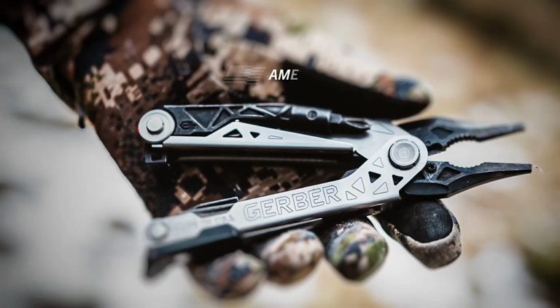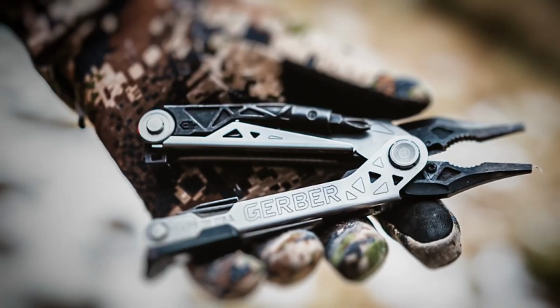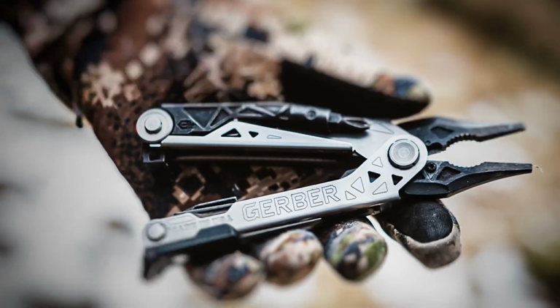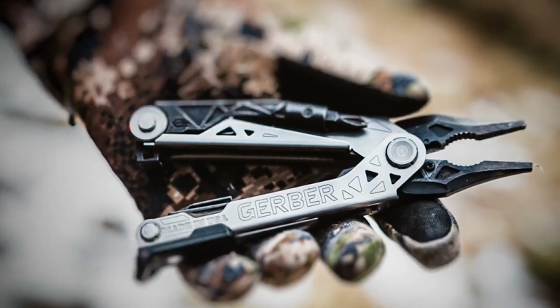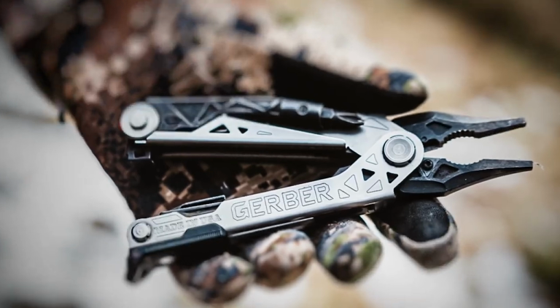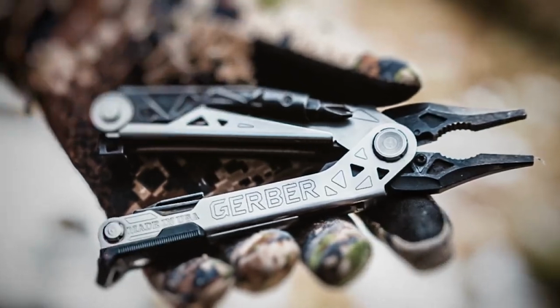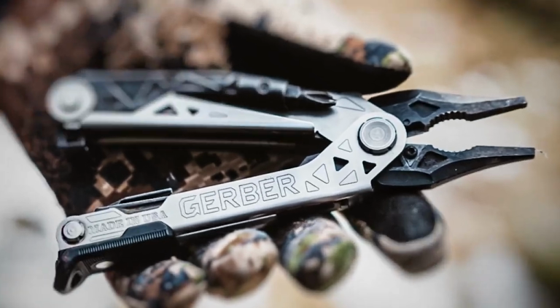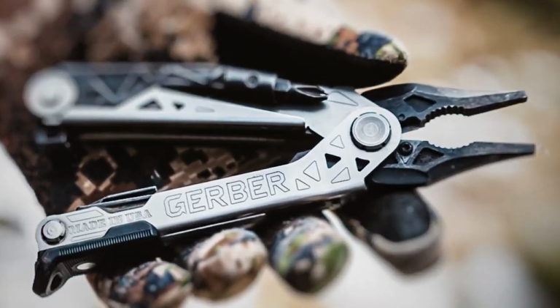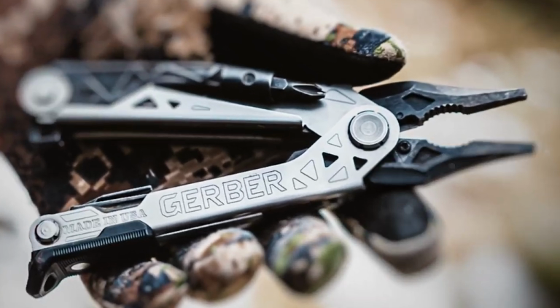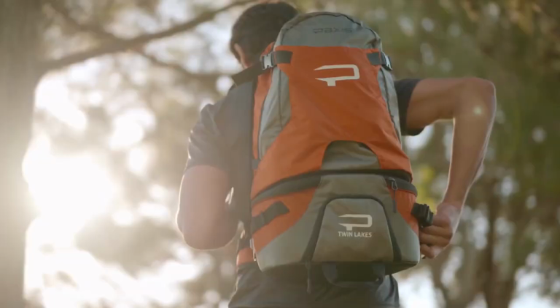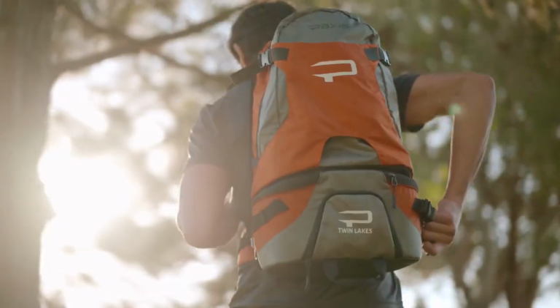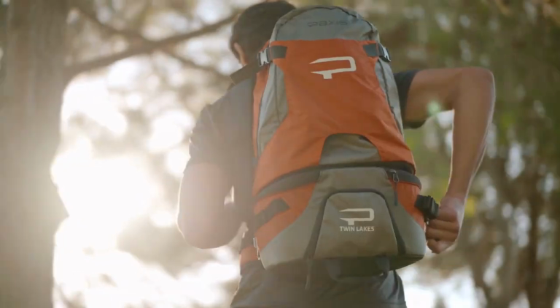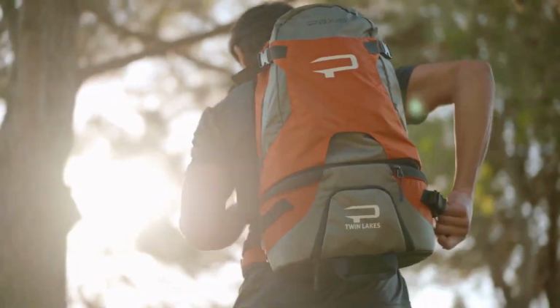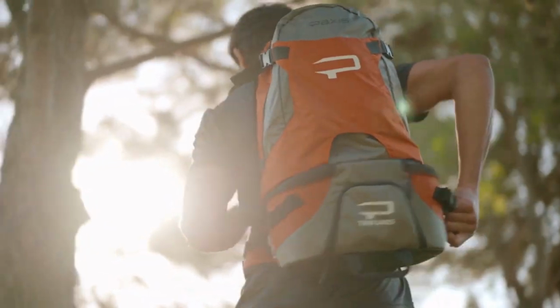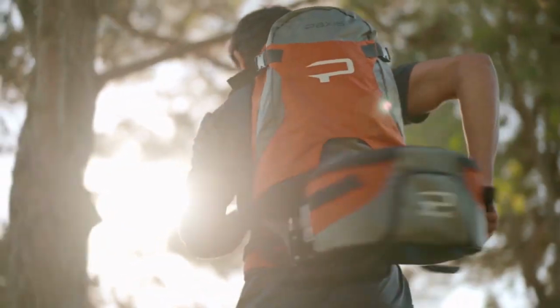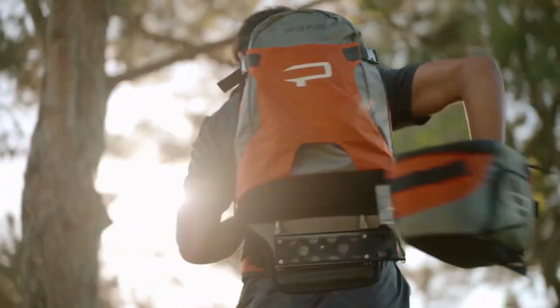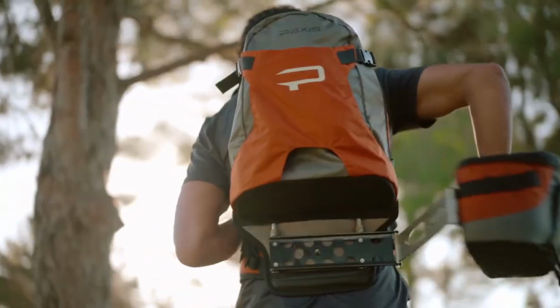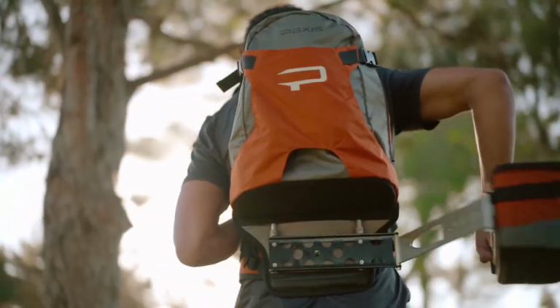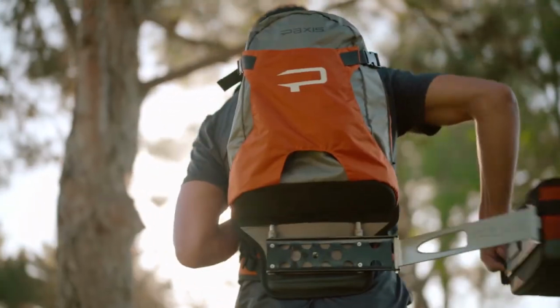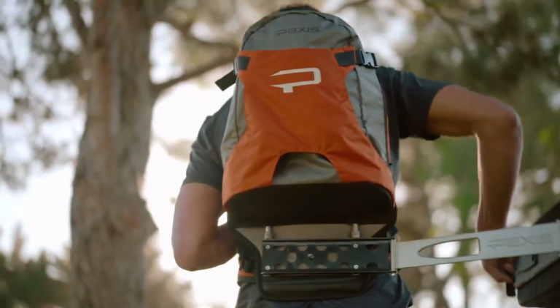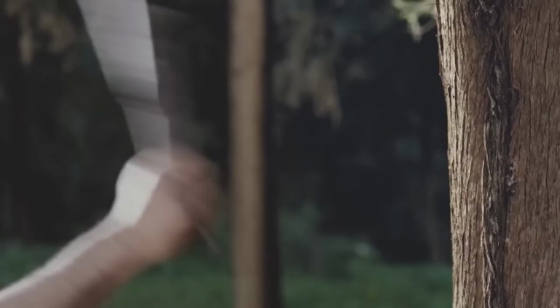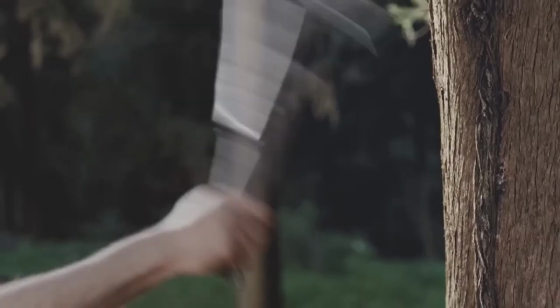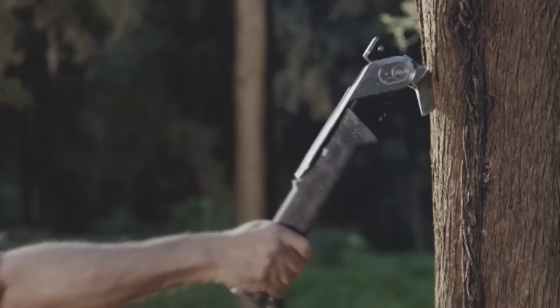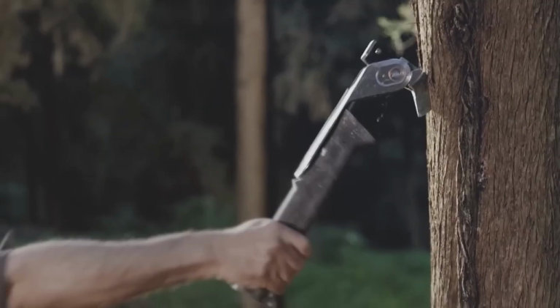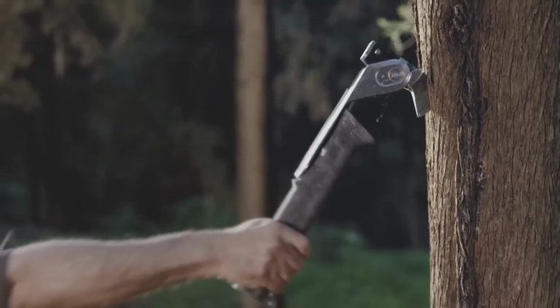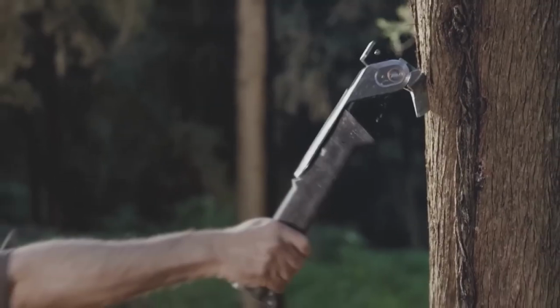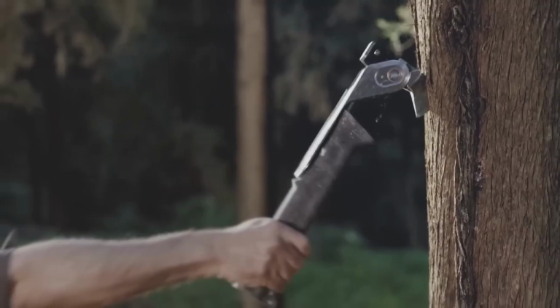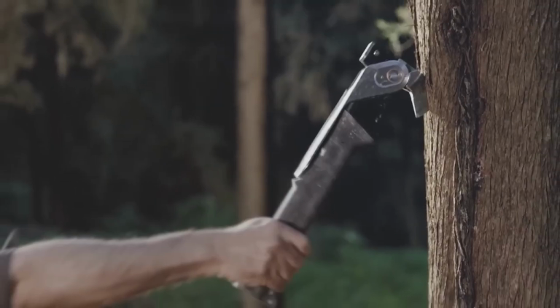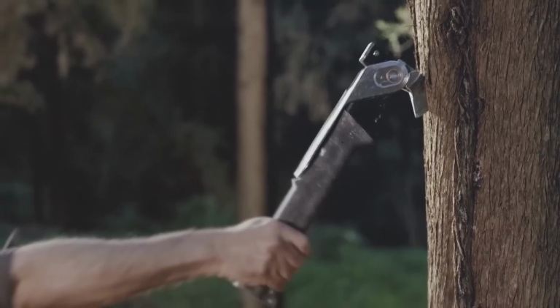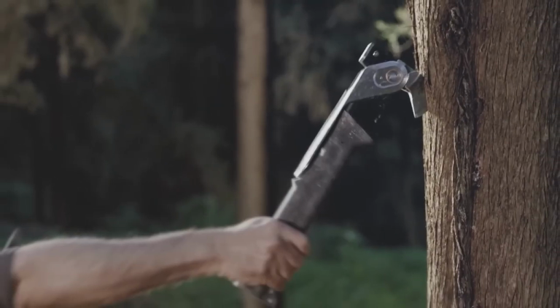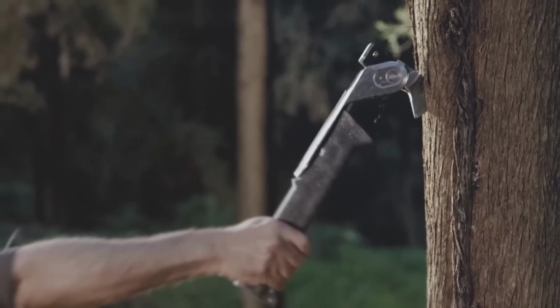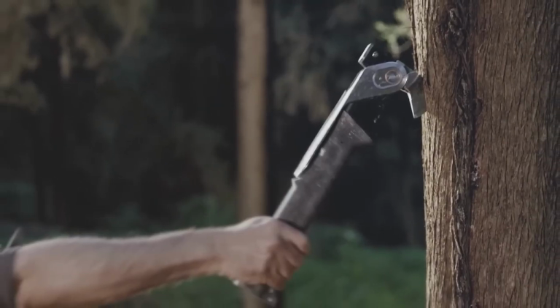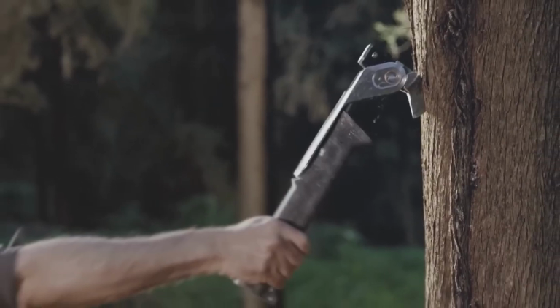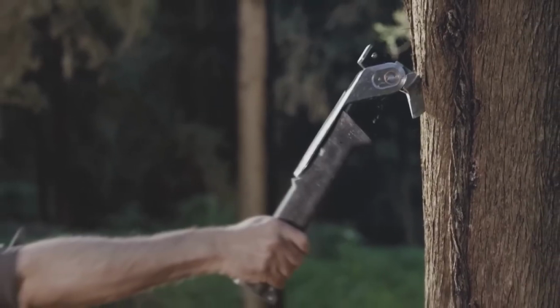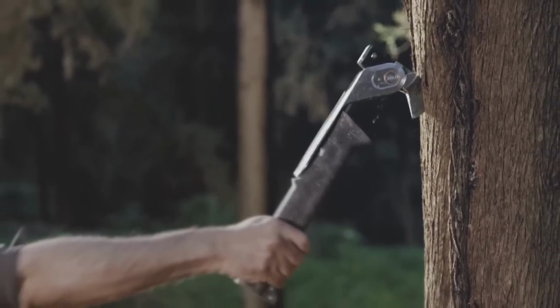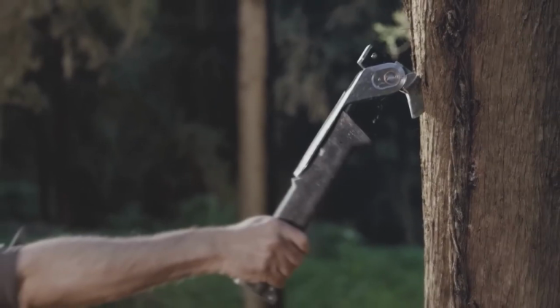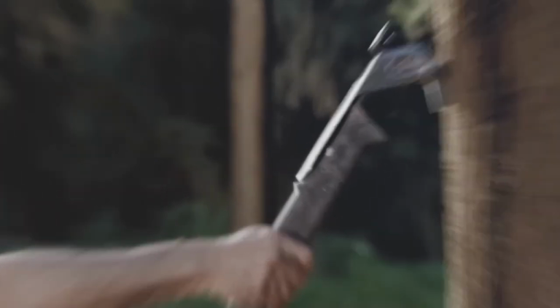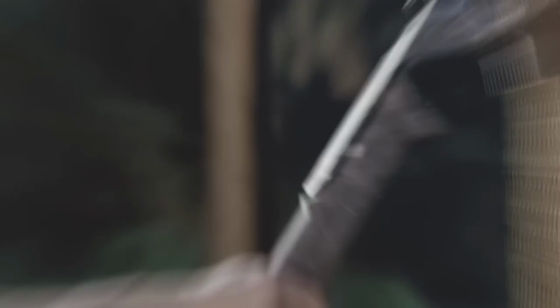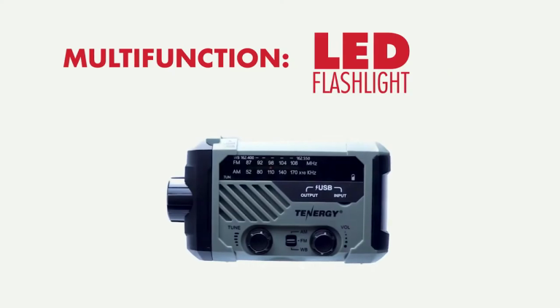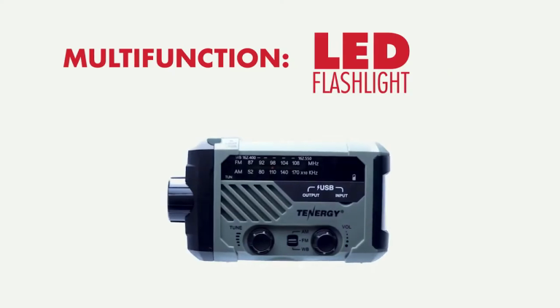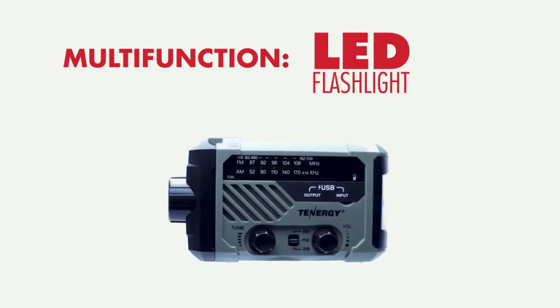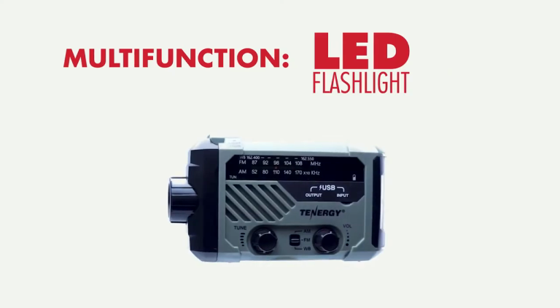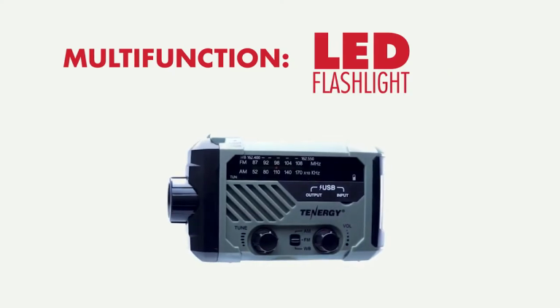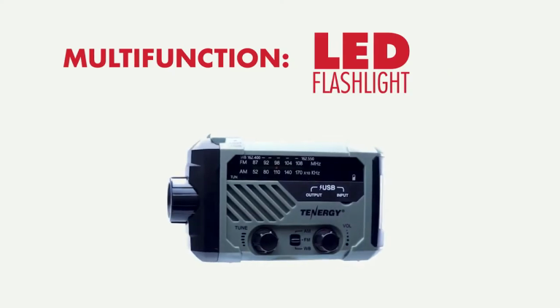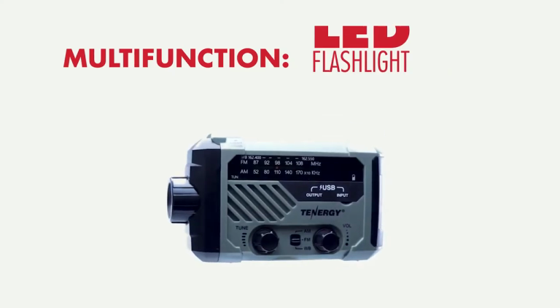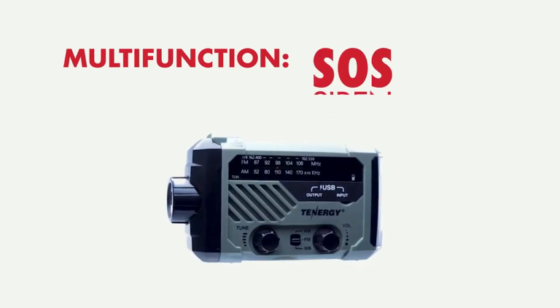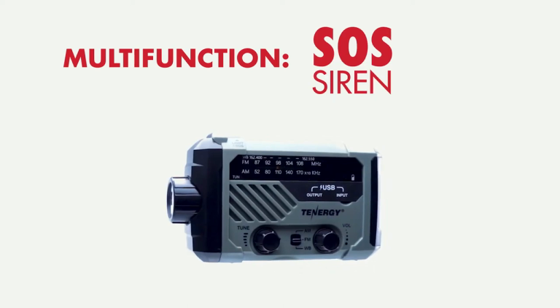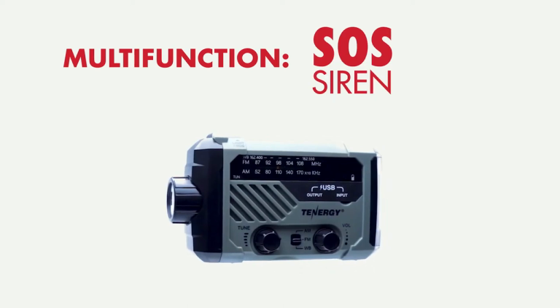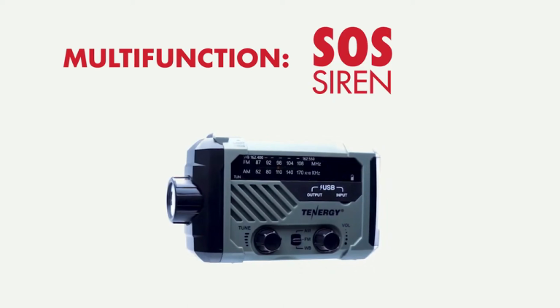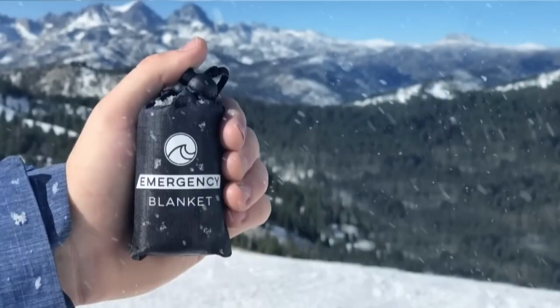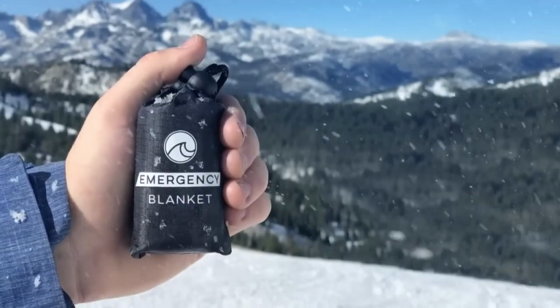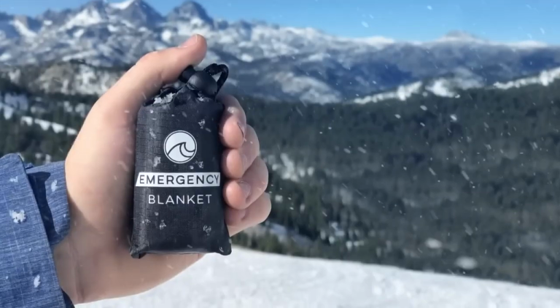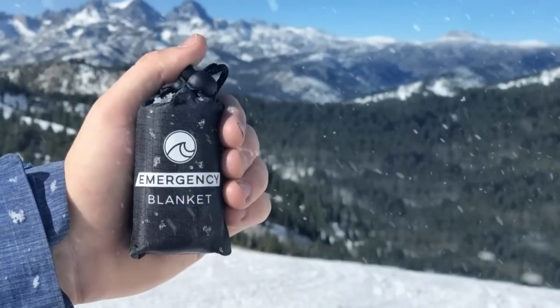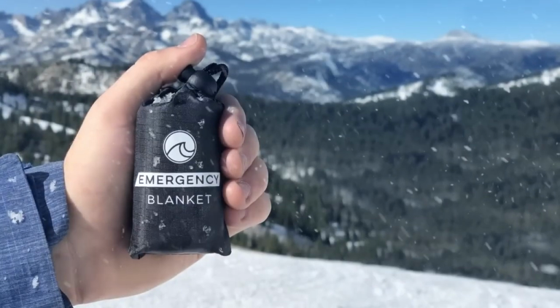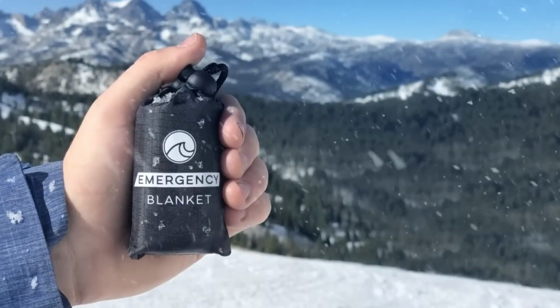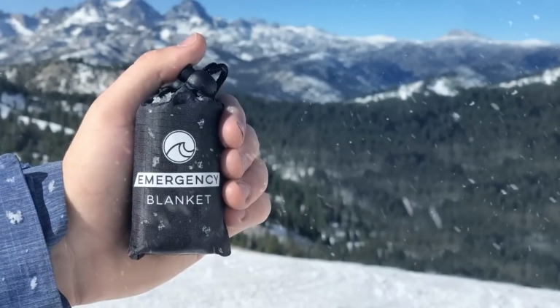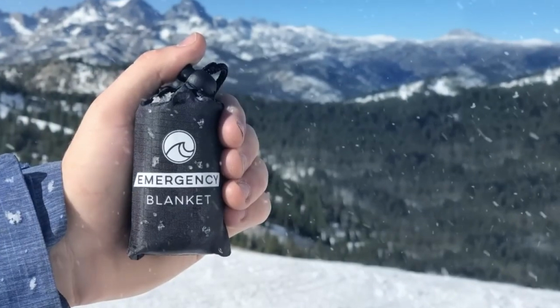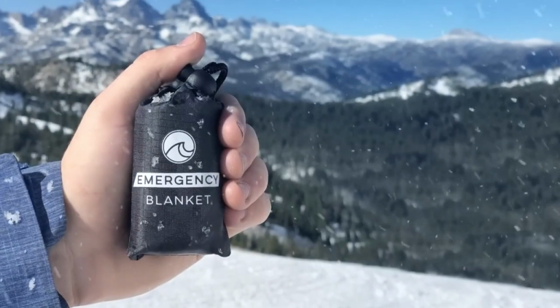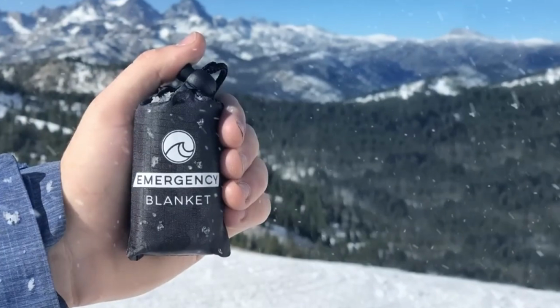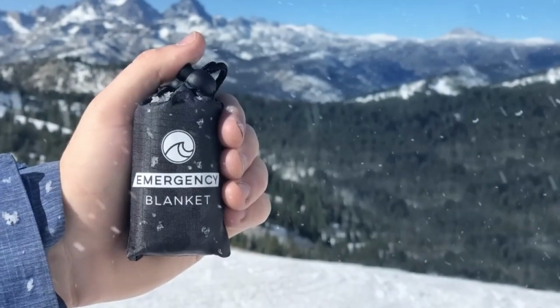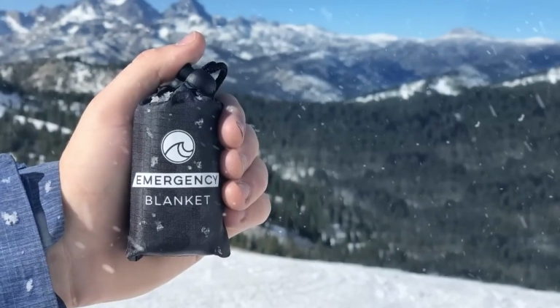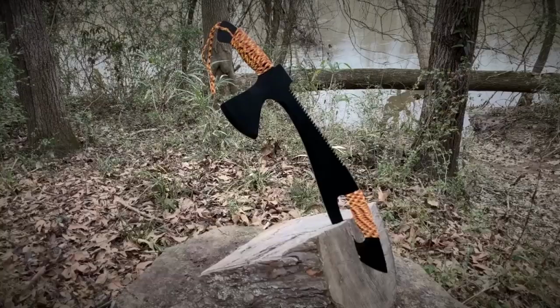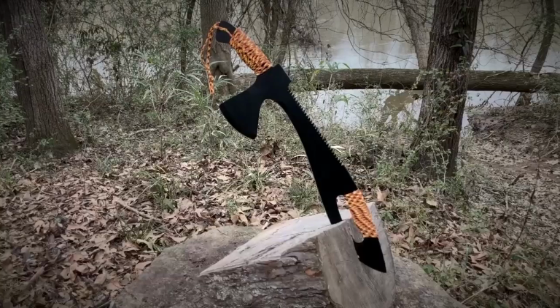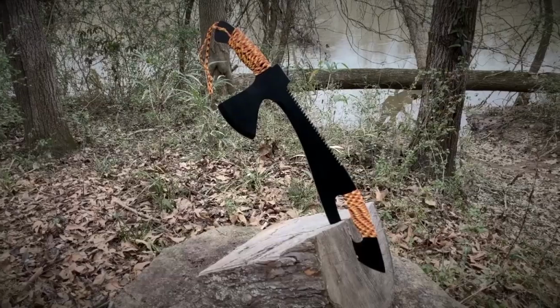Hey fellow adventurers! Today we're diving into some ultimate survival gear on the market. So let's get prepared for the wild together.